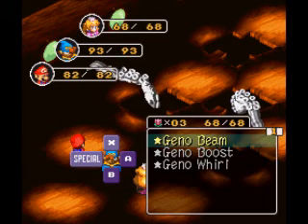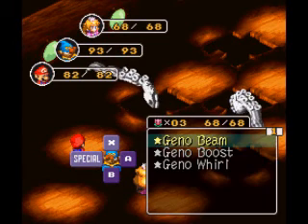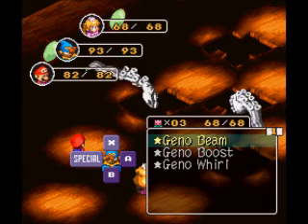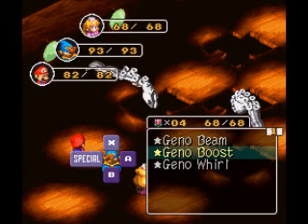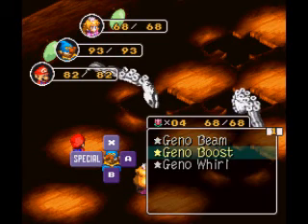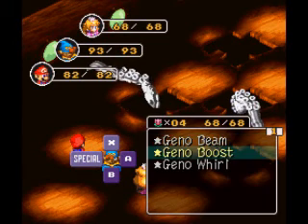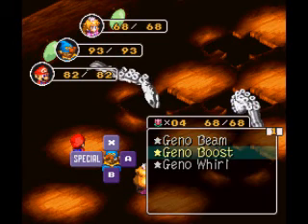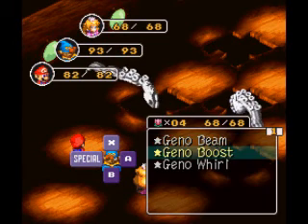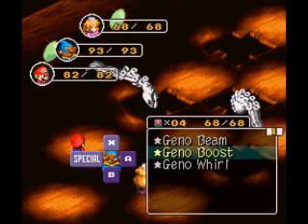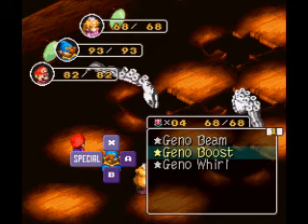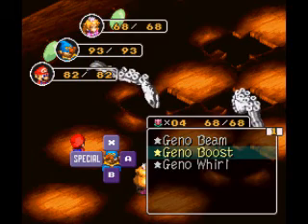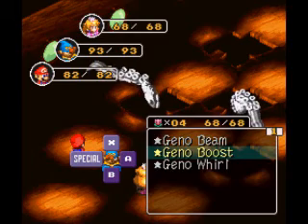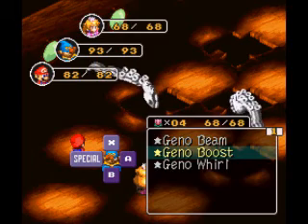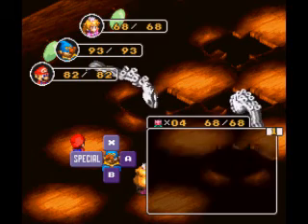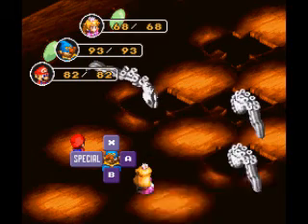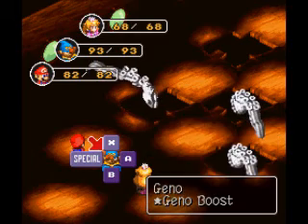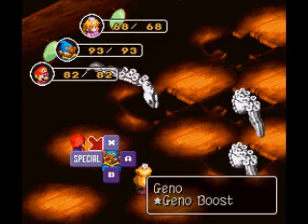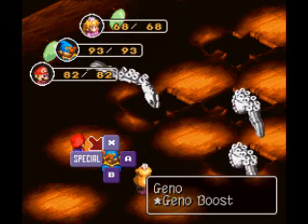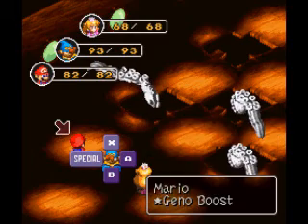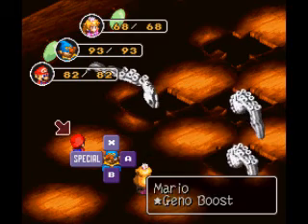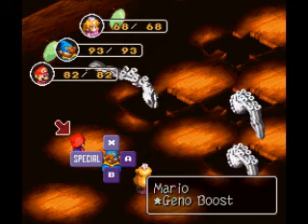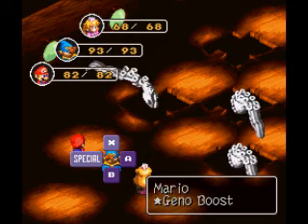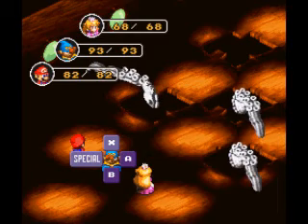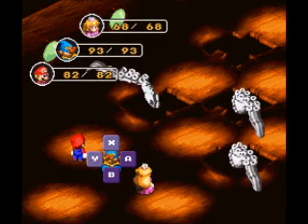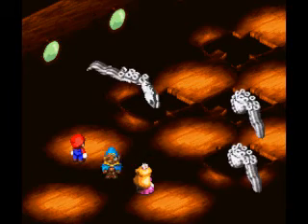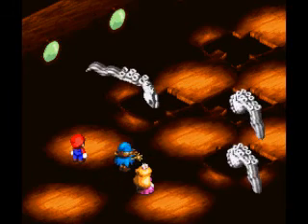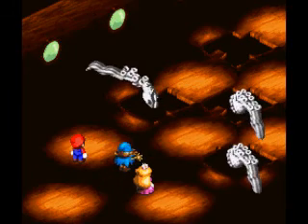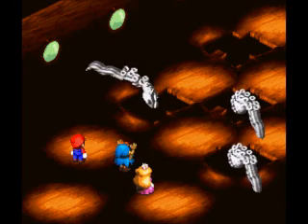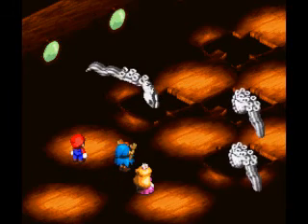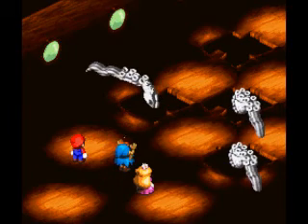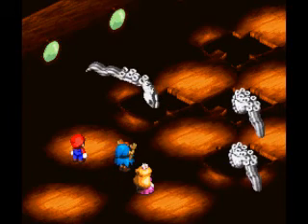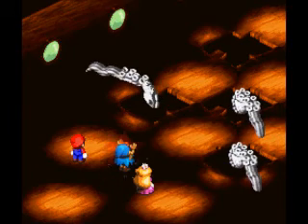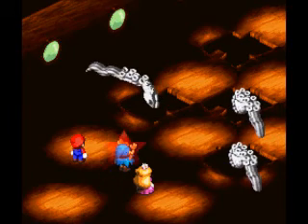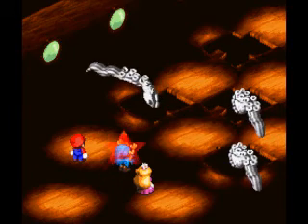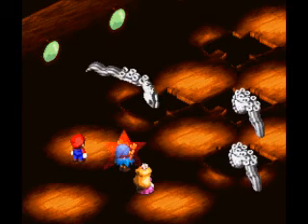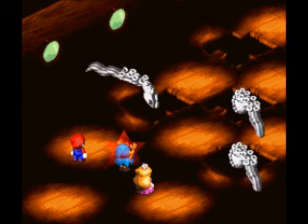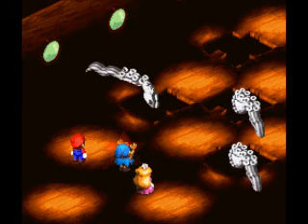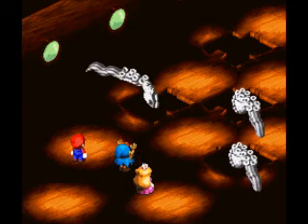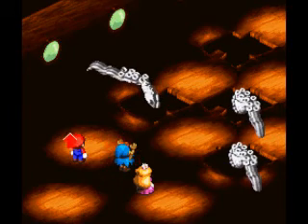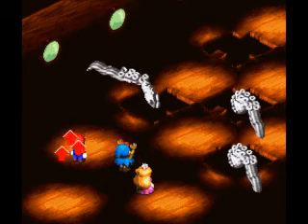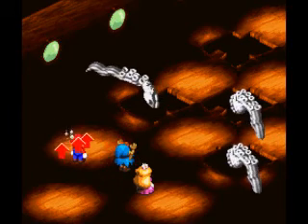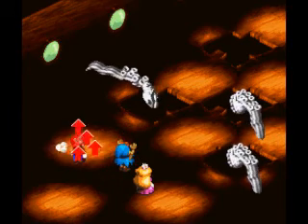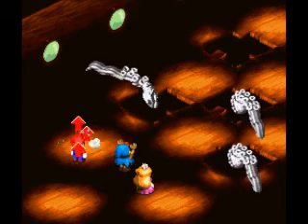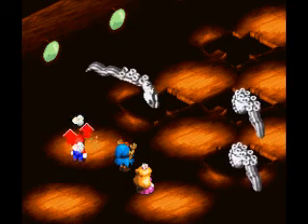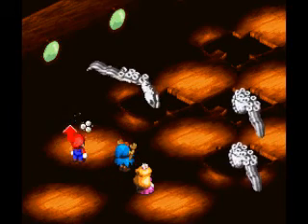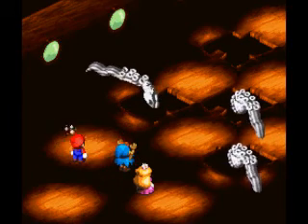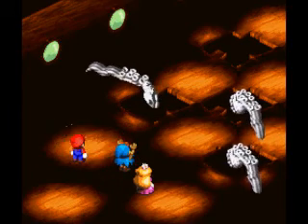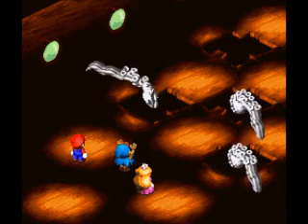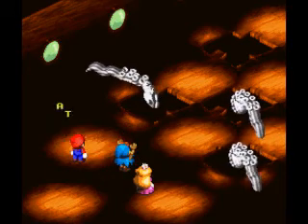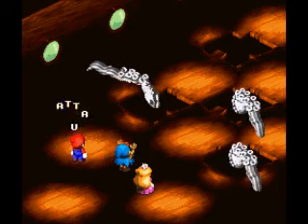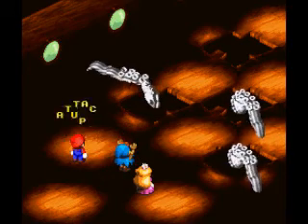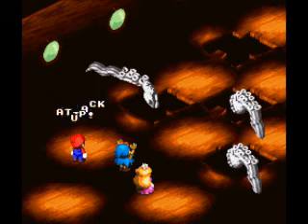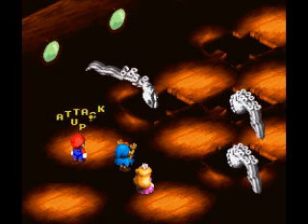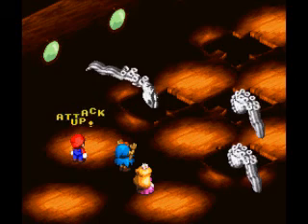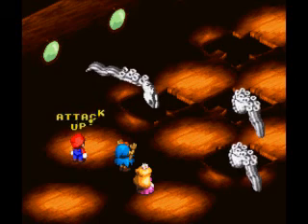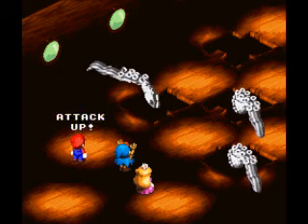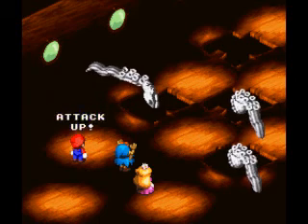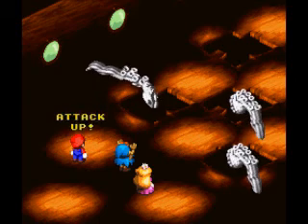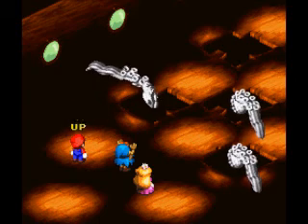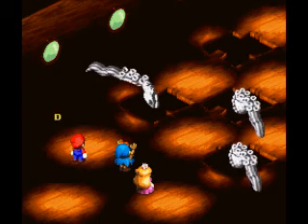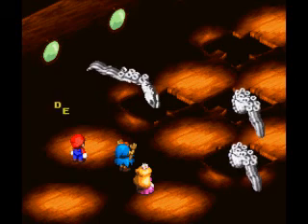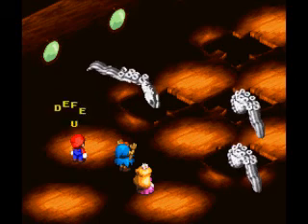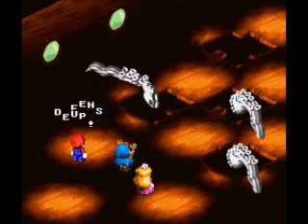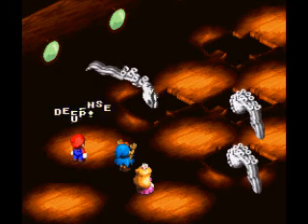Squidward tentacles? Nah, not quite. Alright, let's use Geno Boost on Mario for starters.